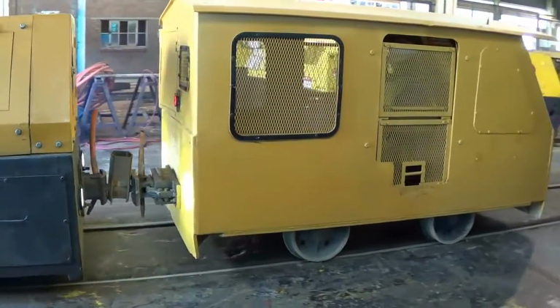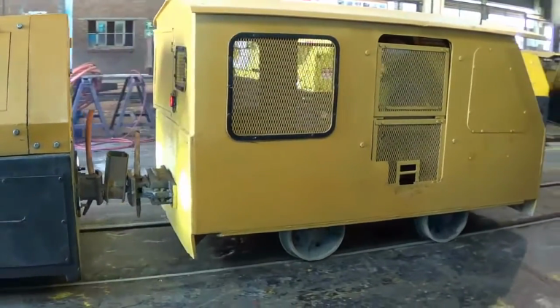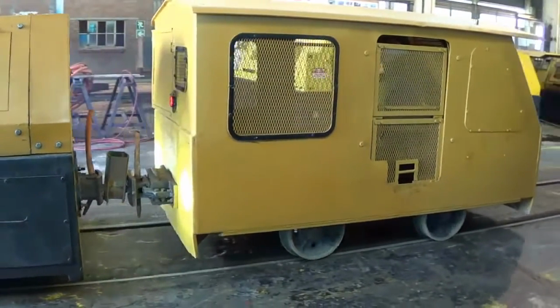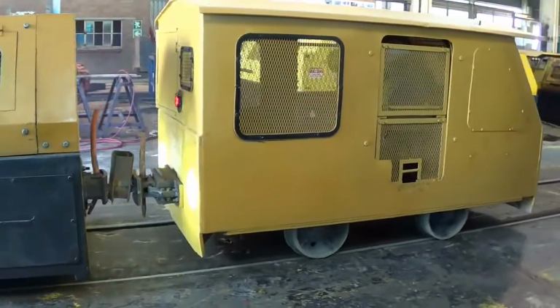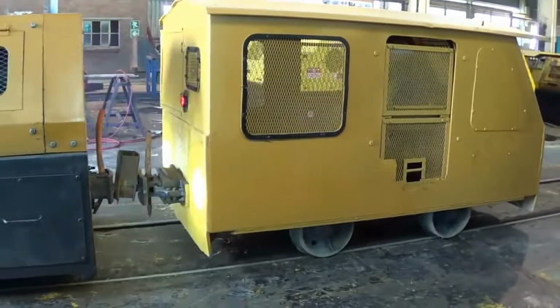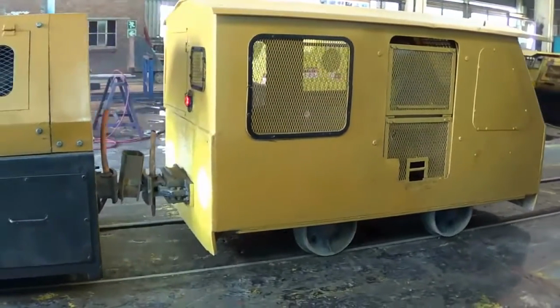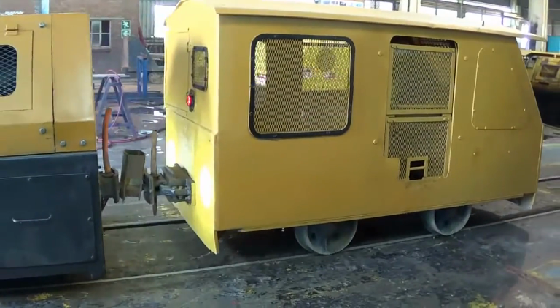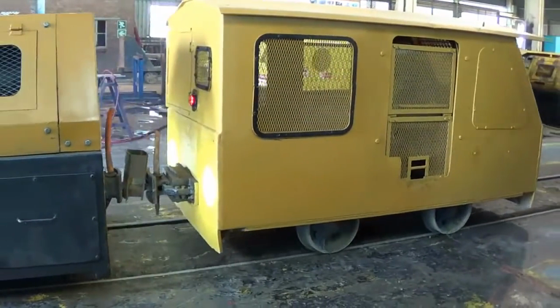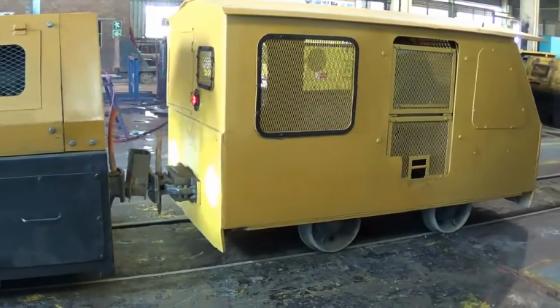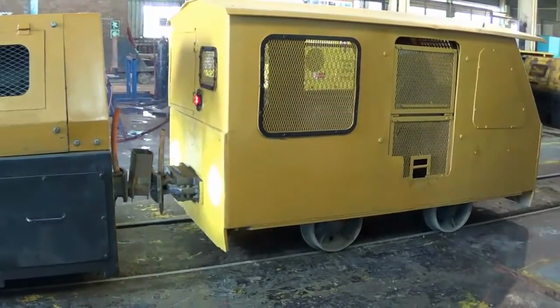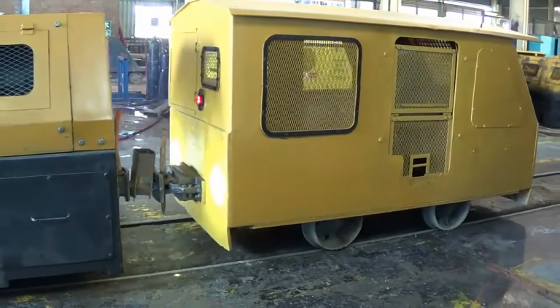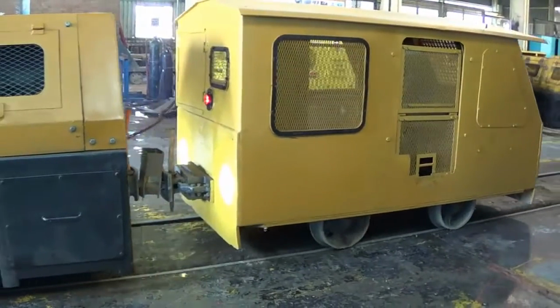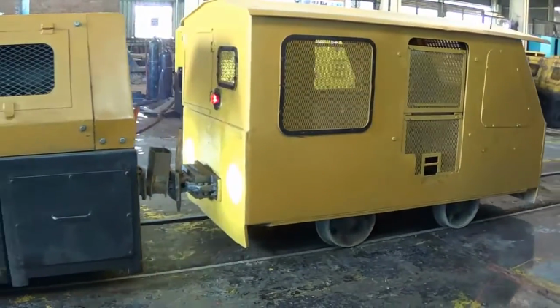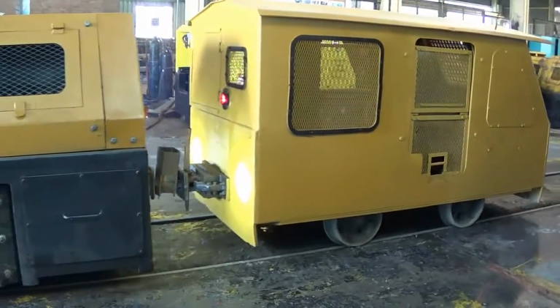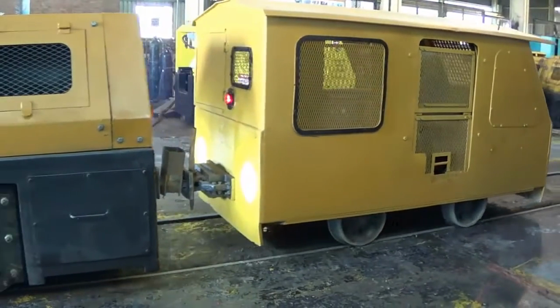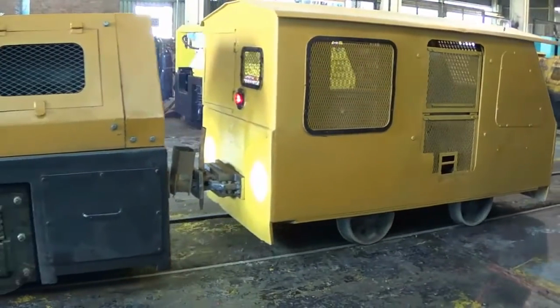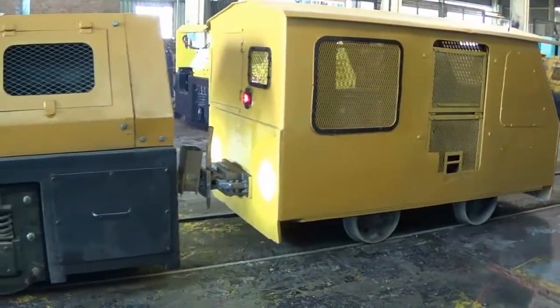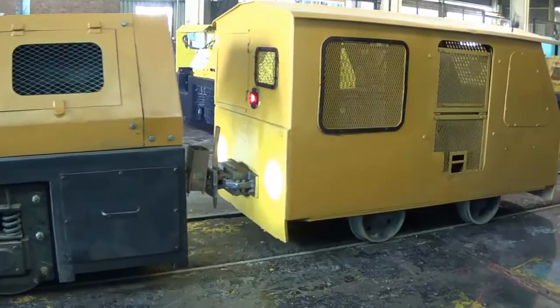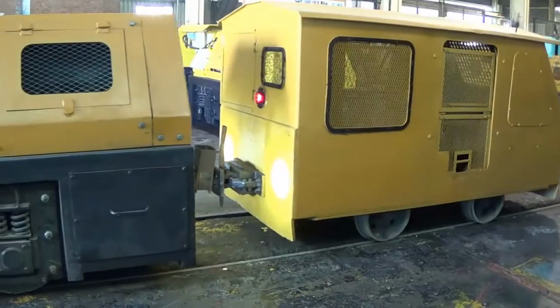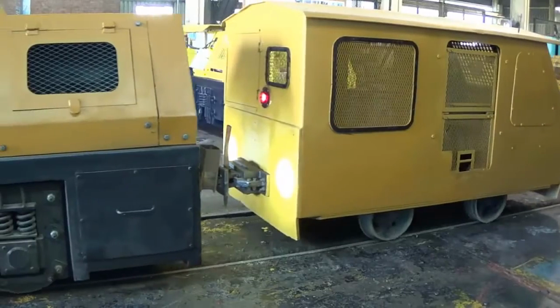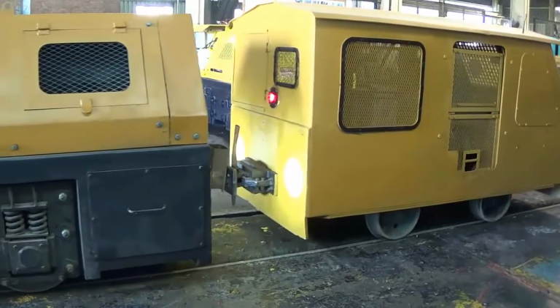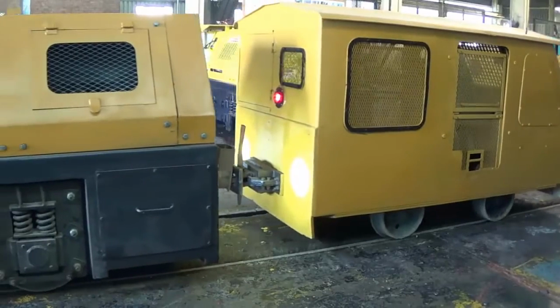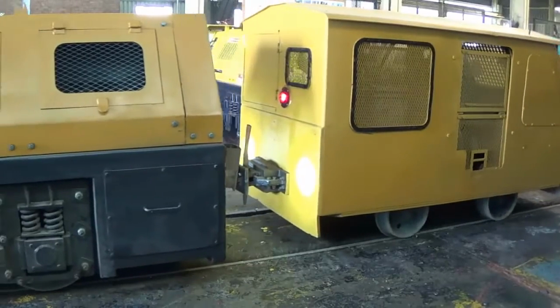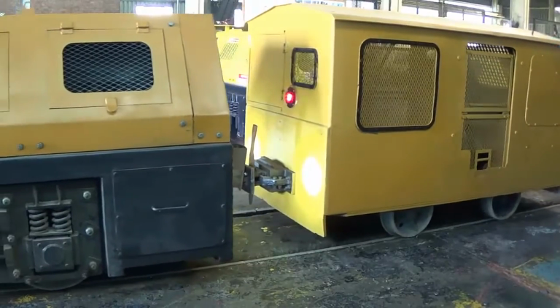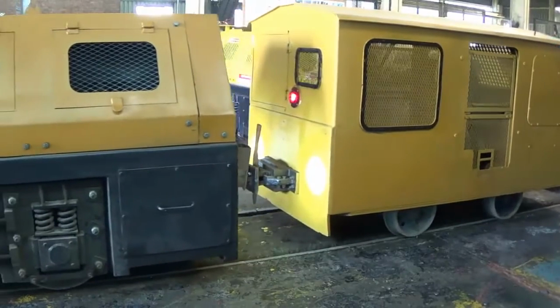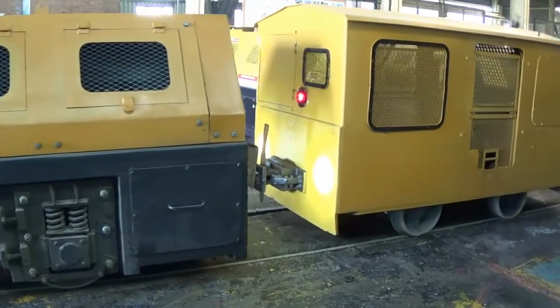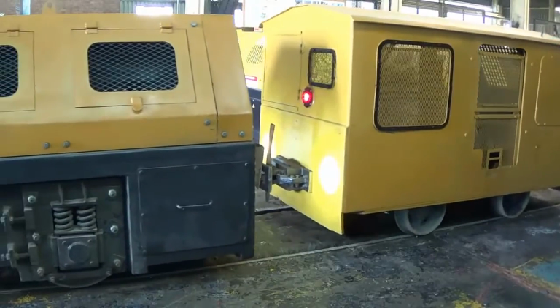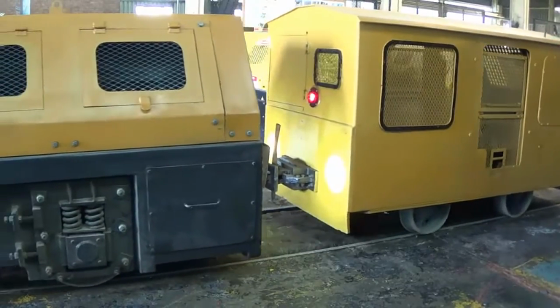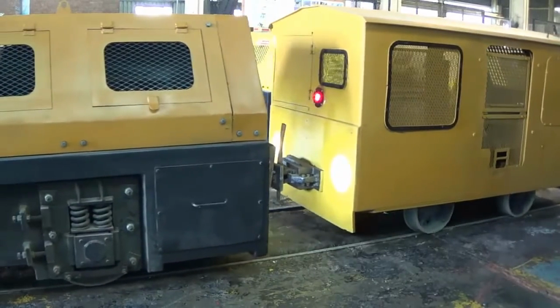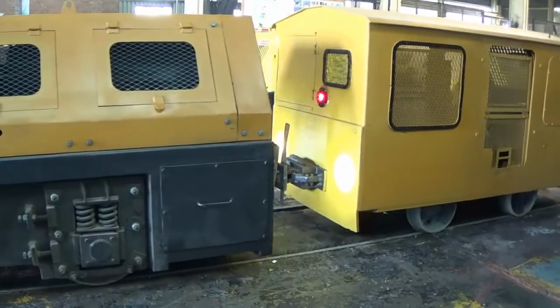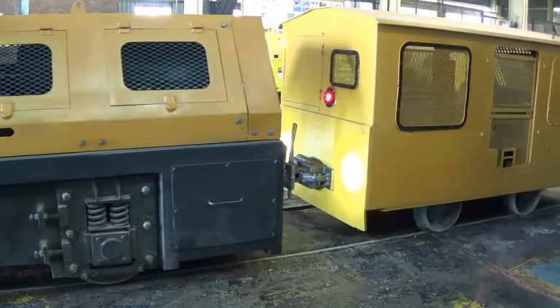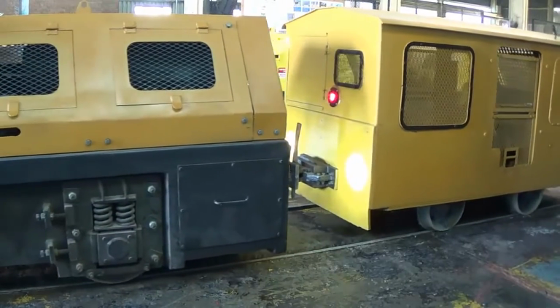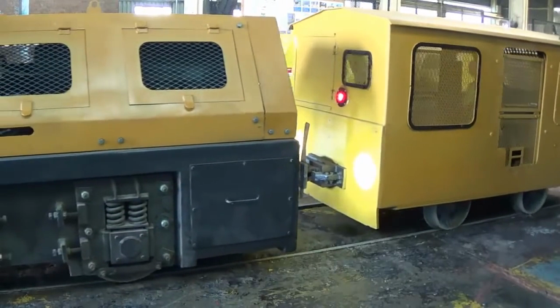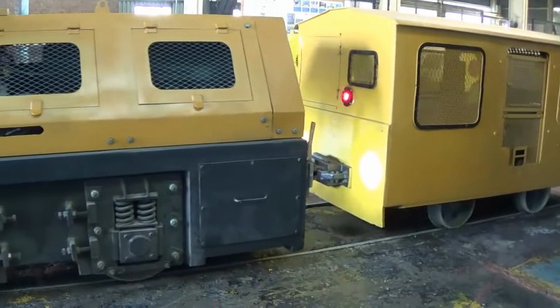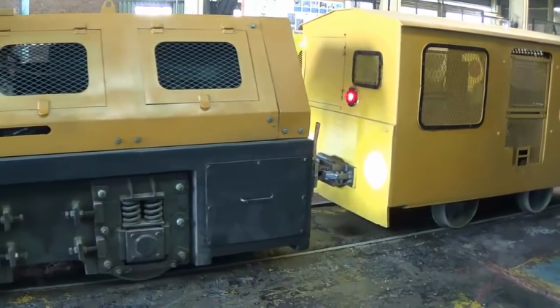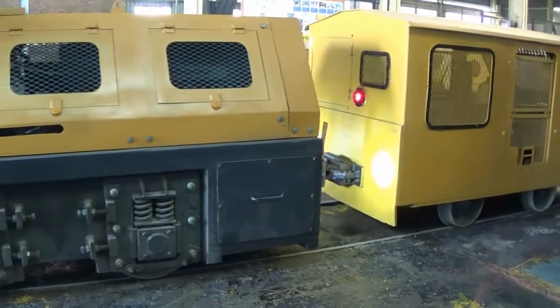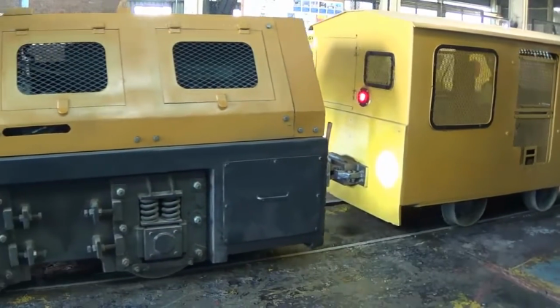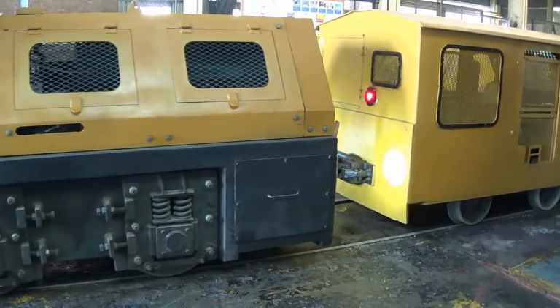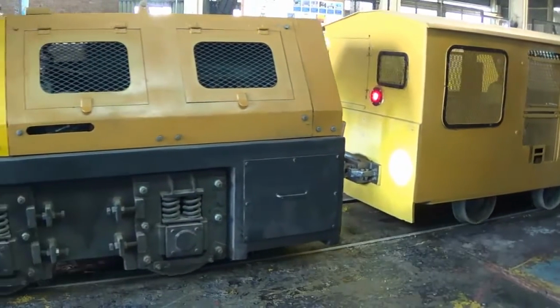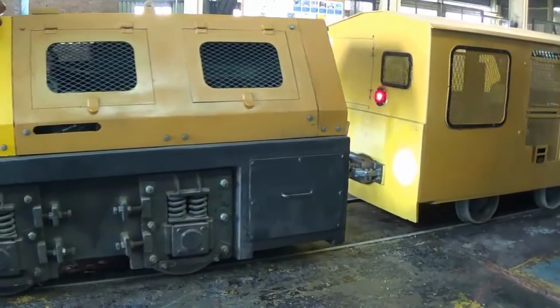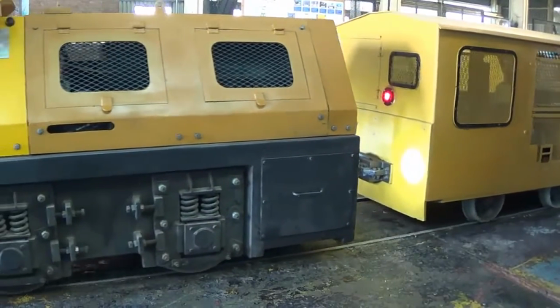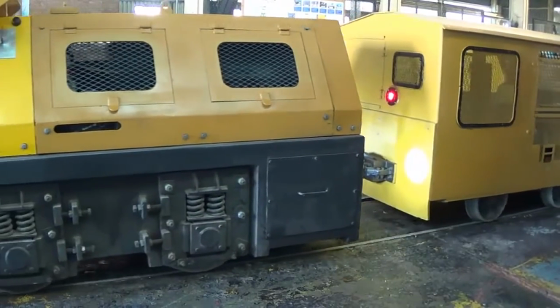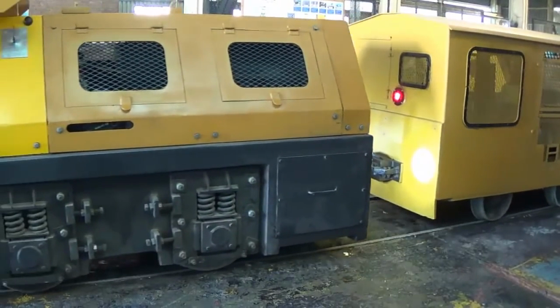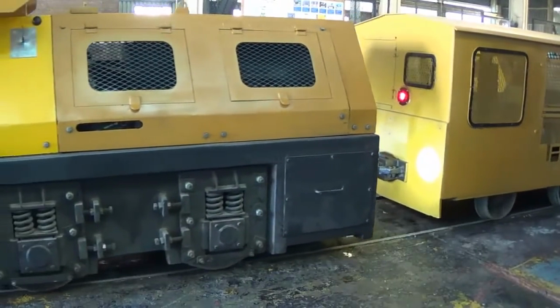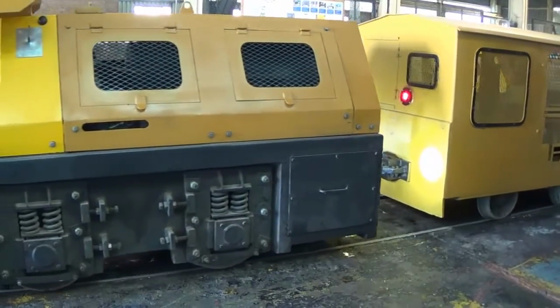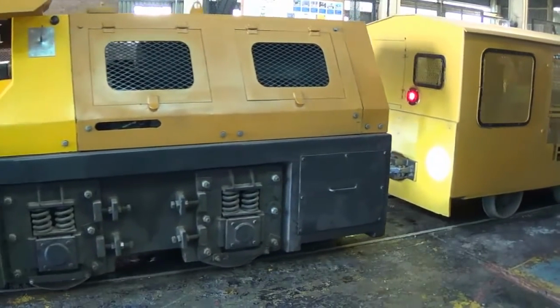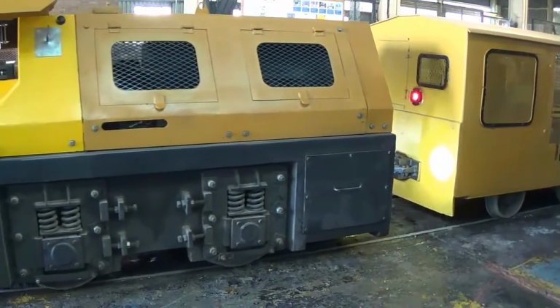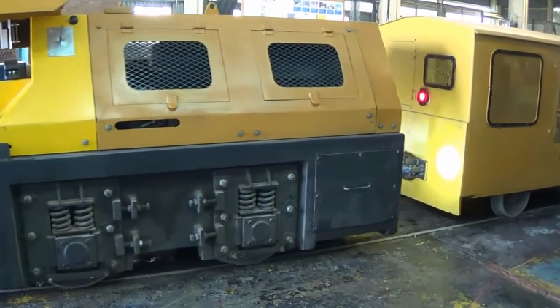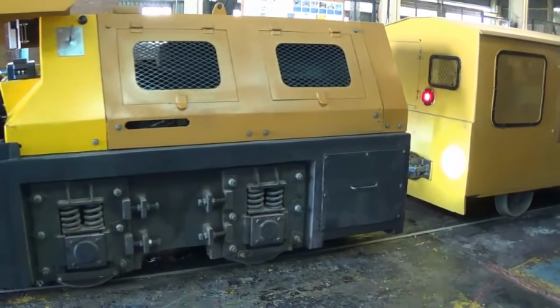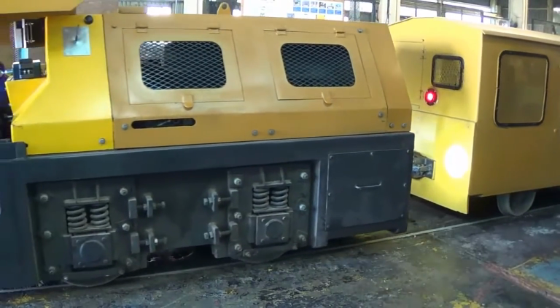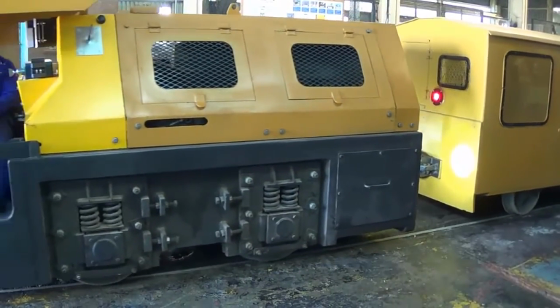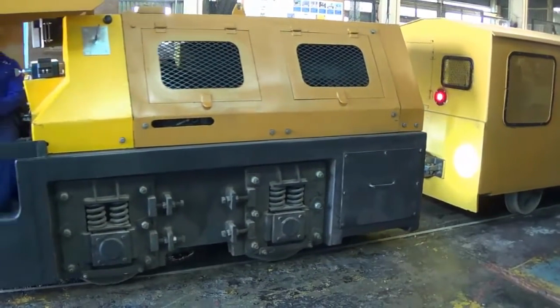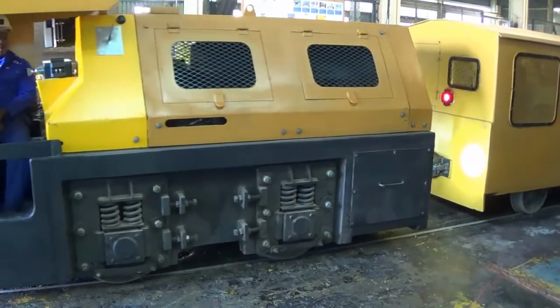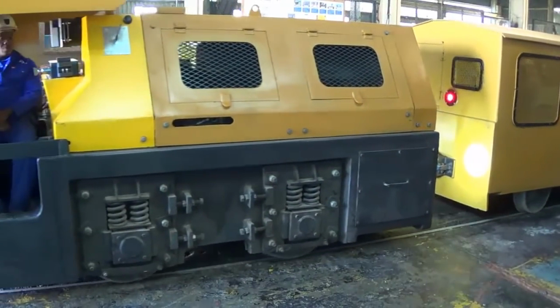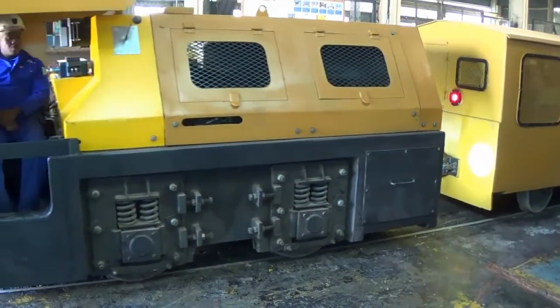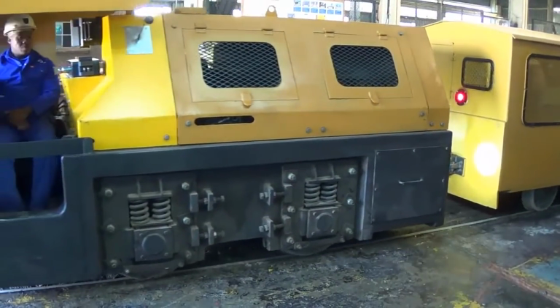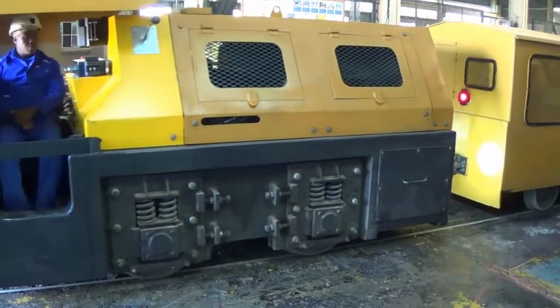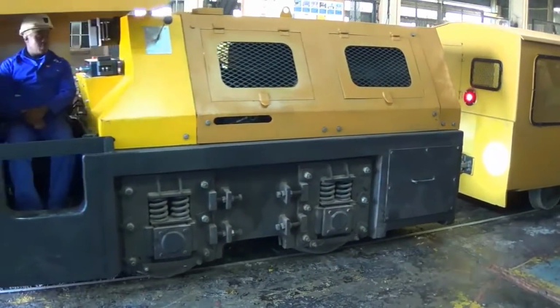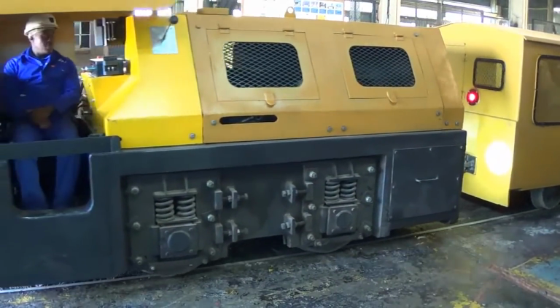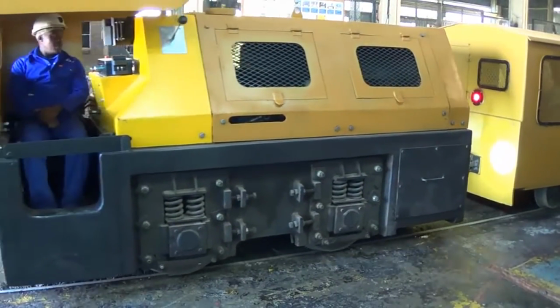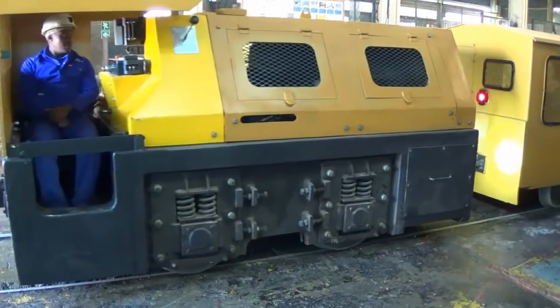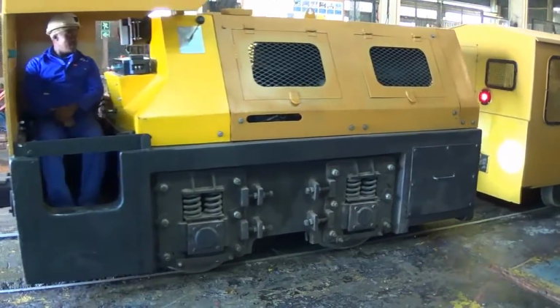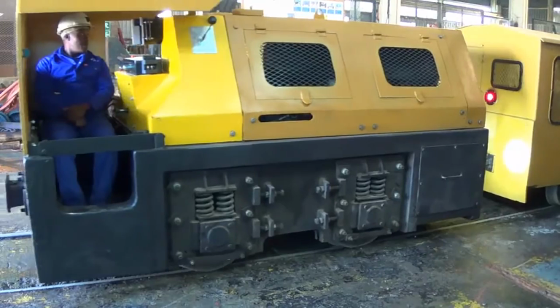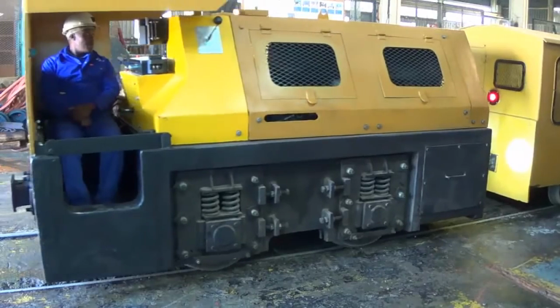Now we can see the locomotive being operated from the caboose.